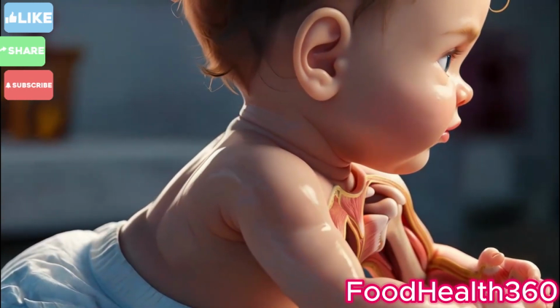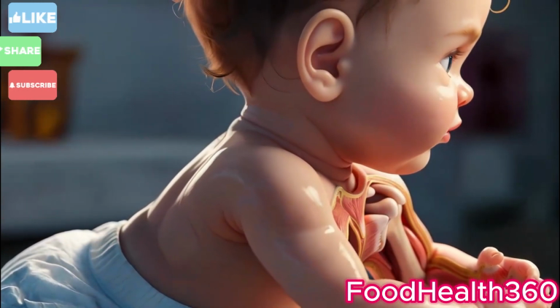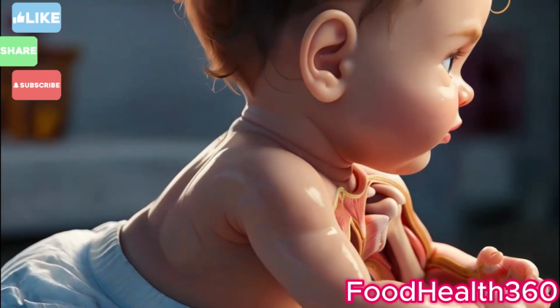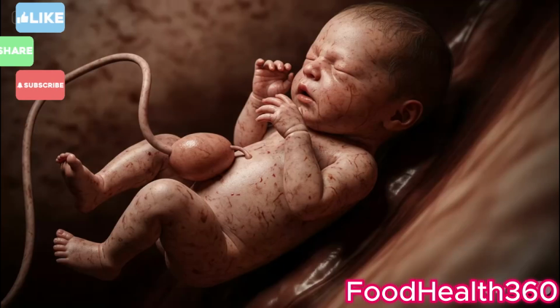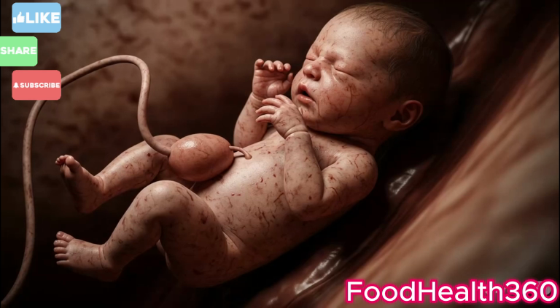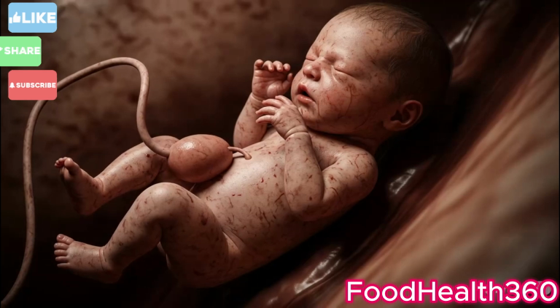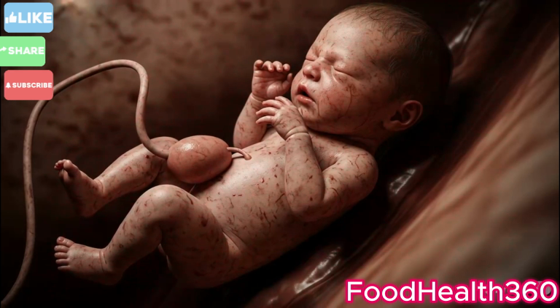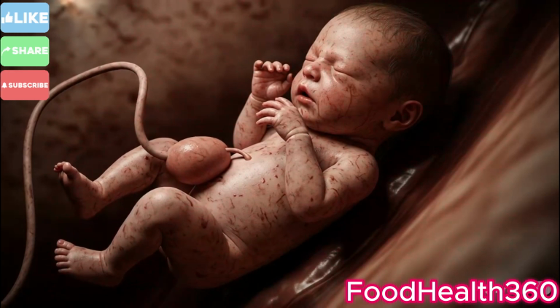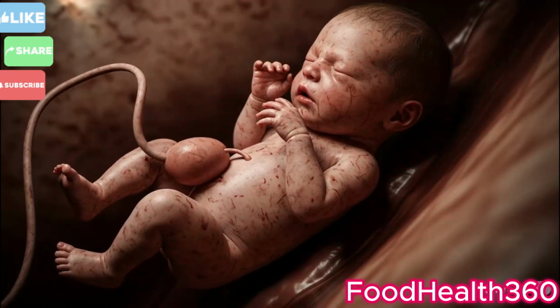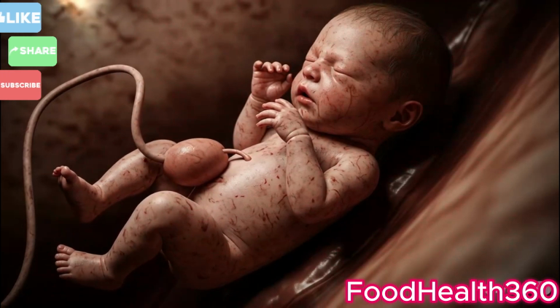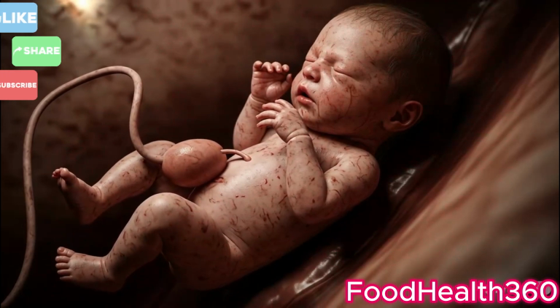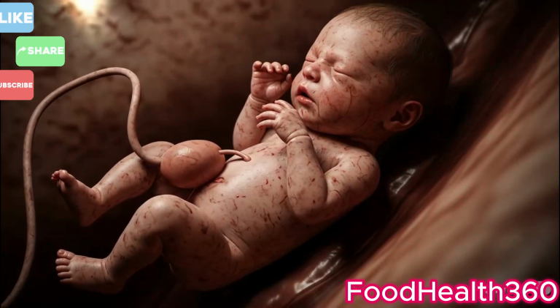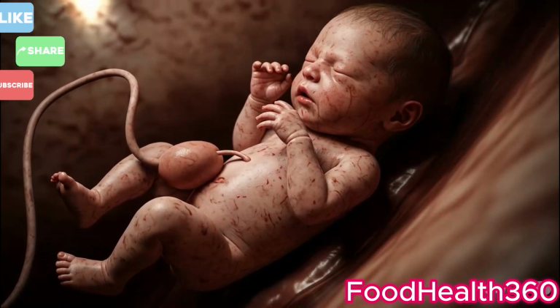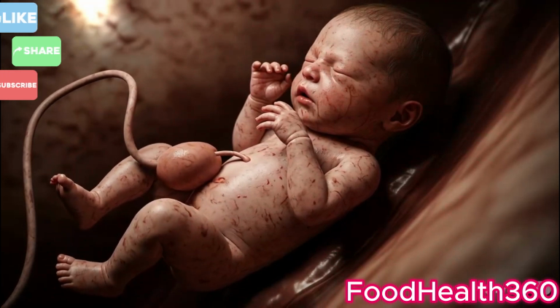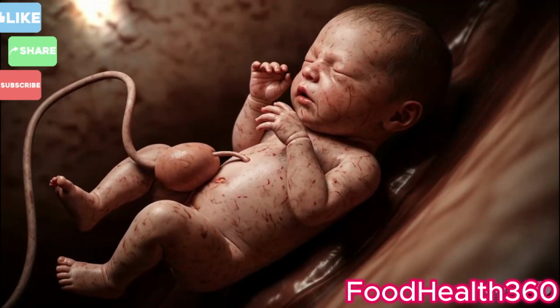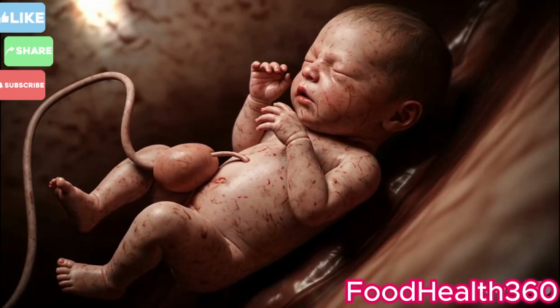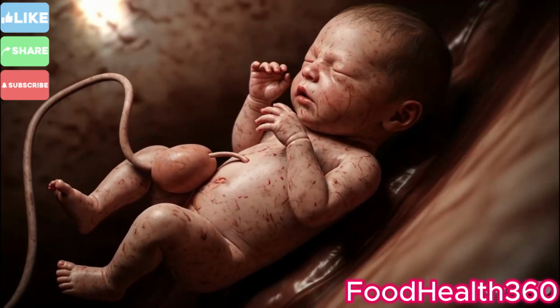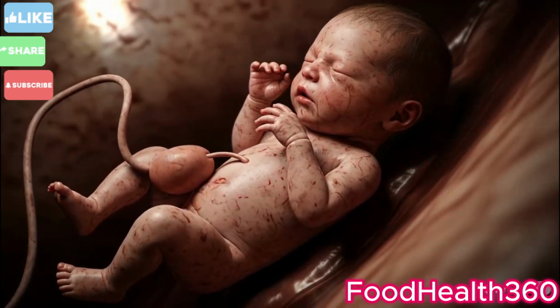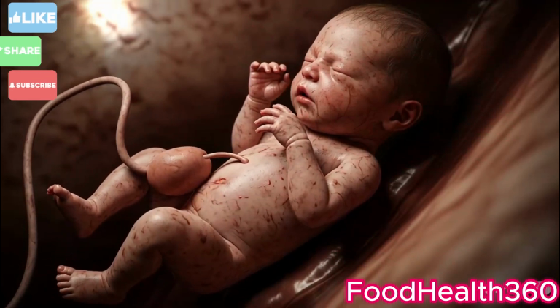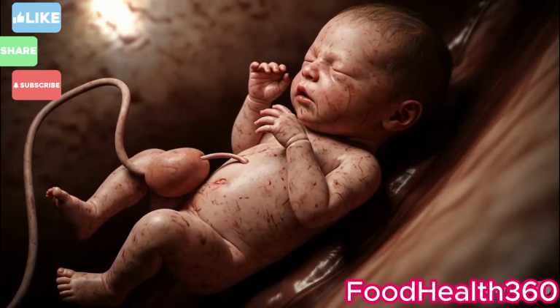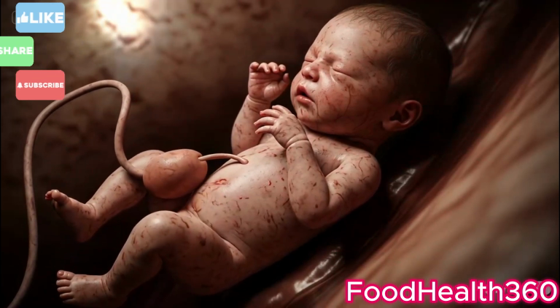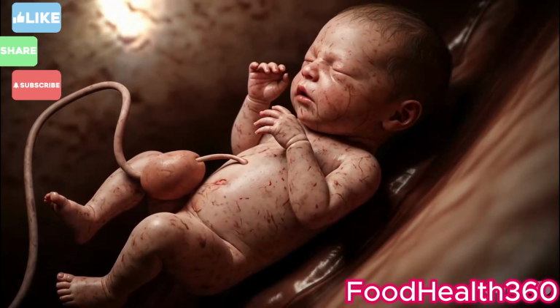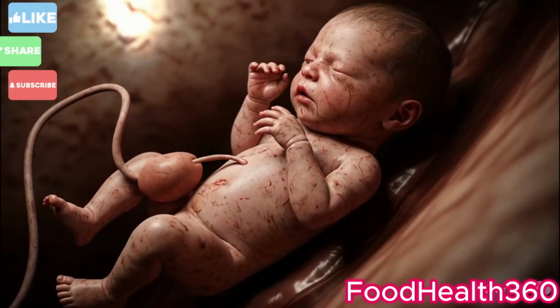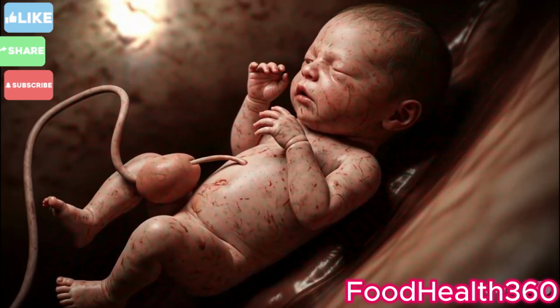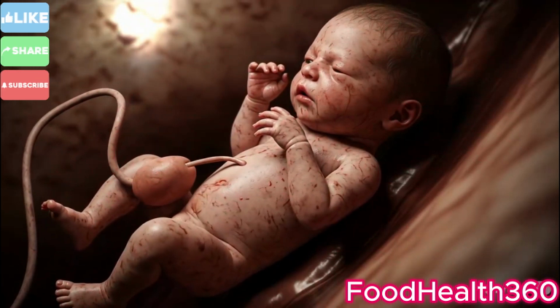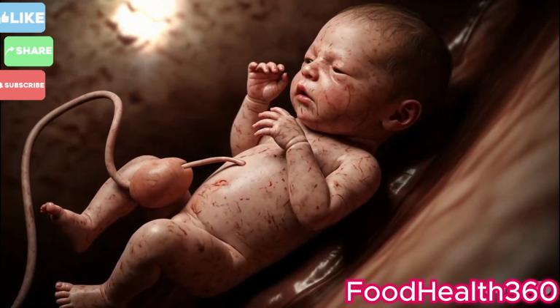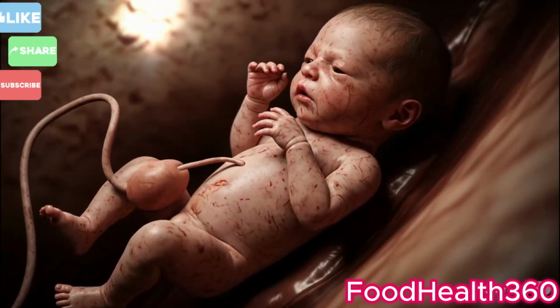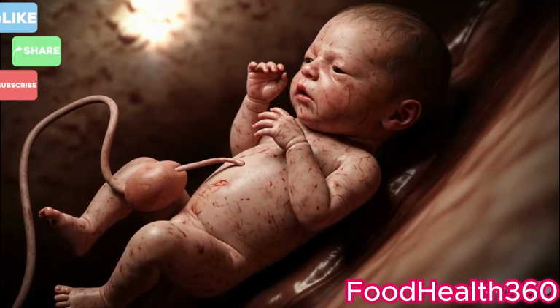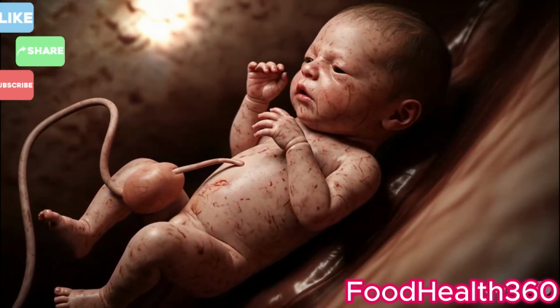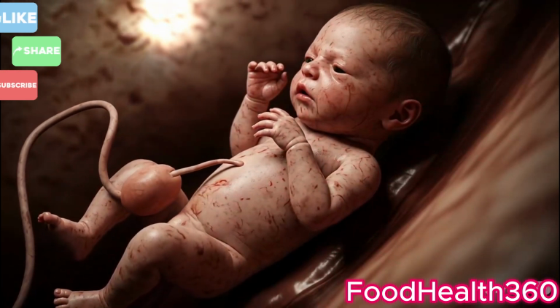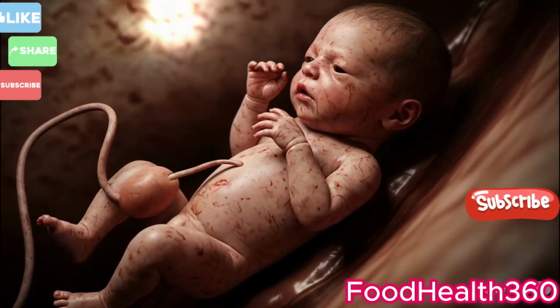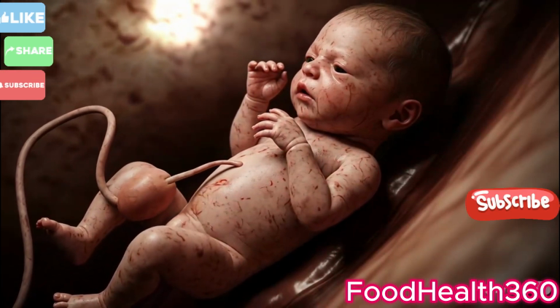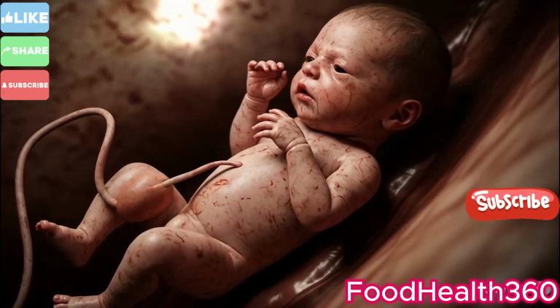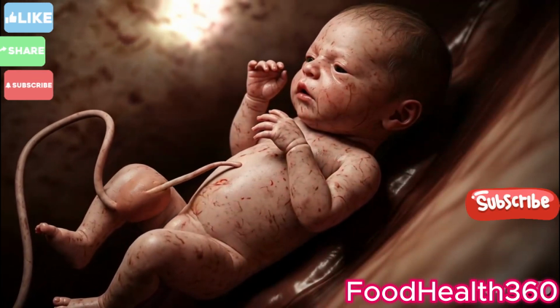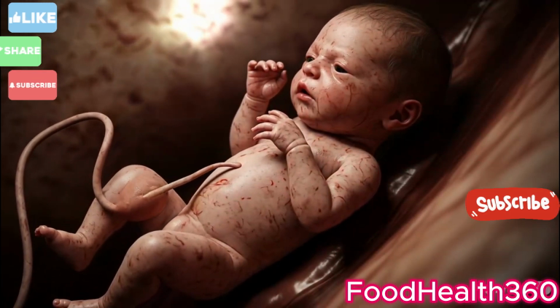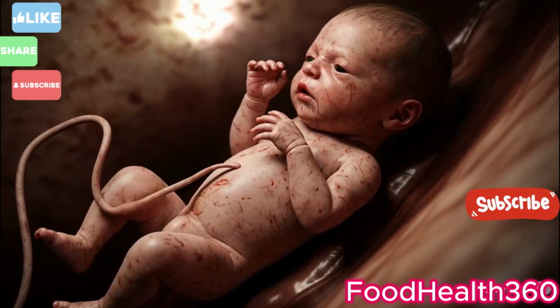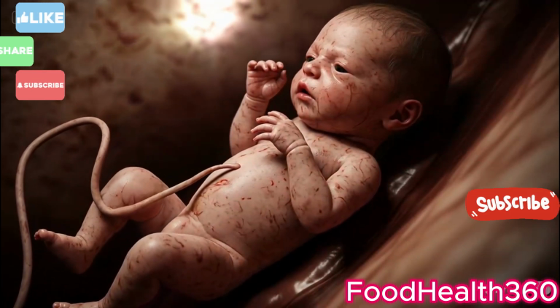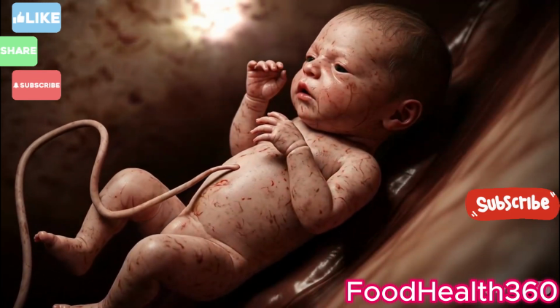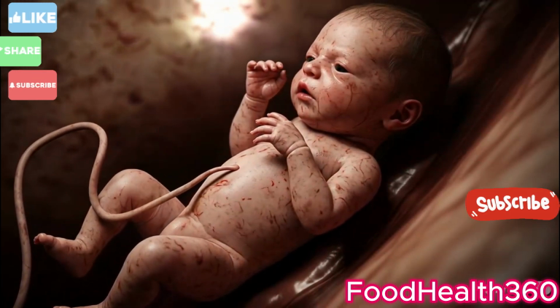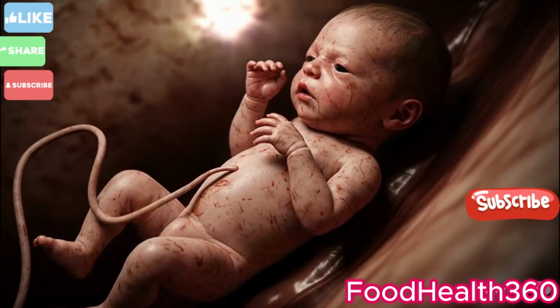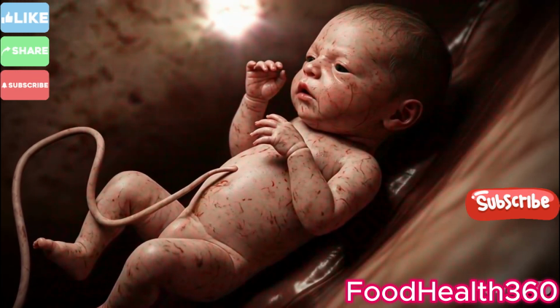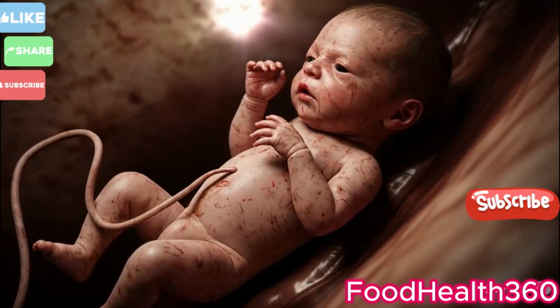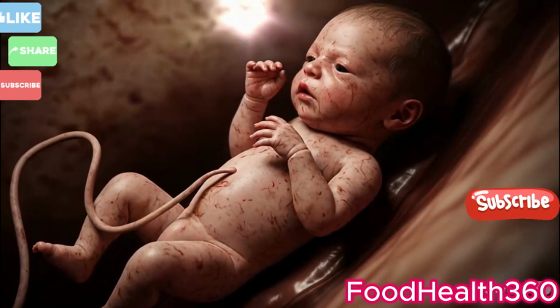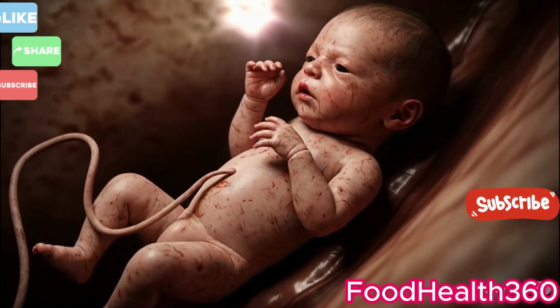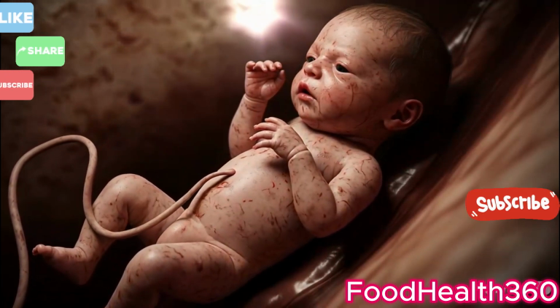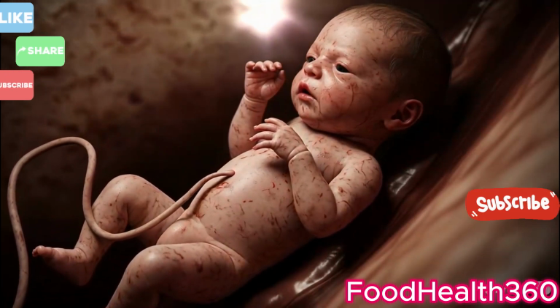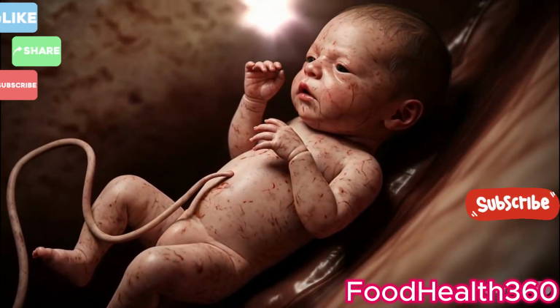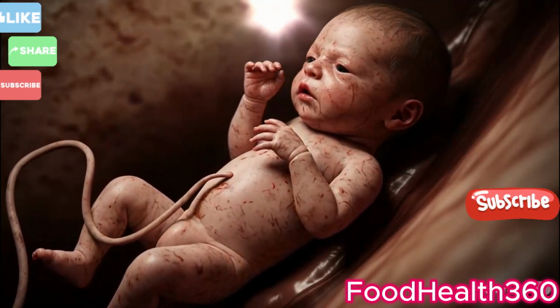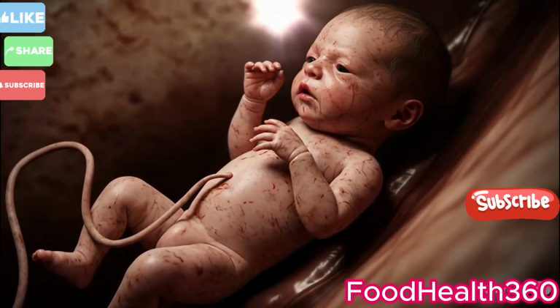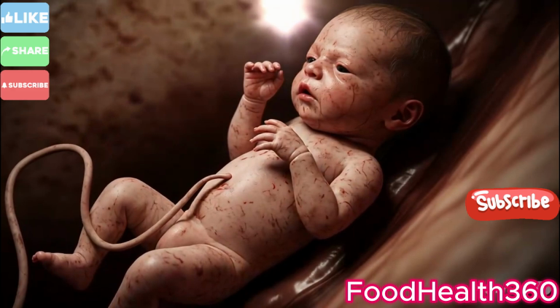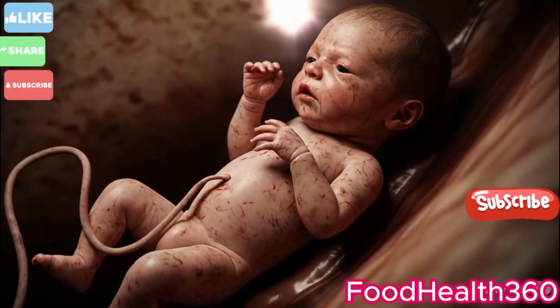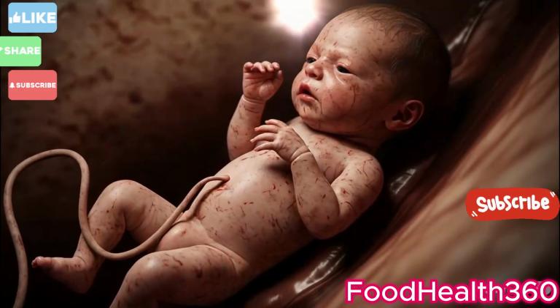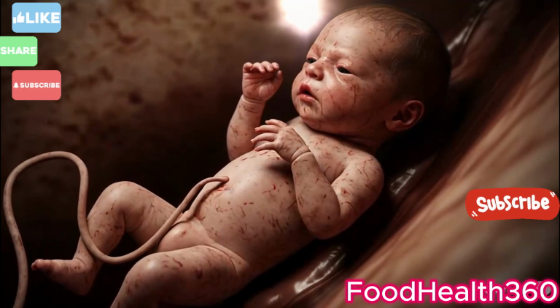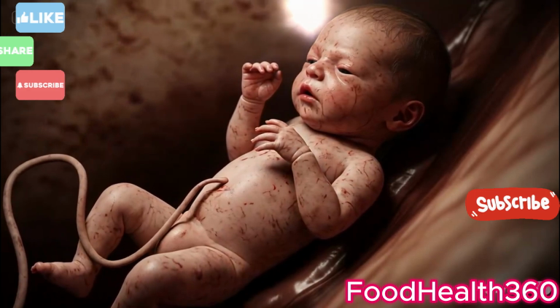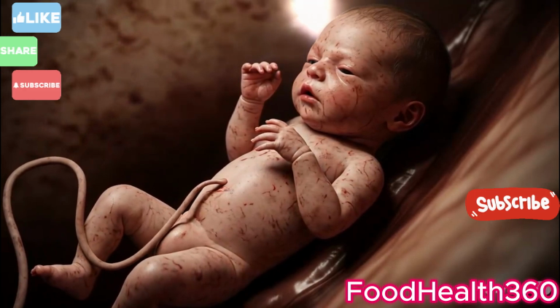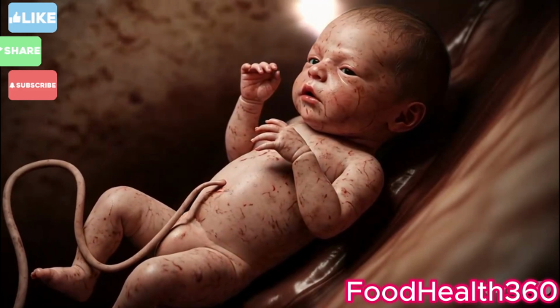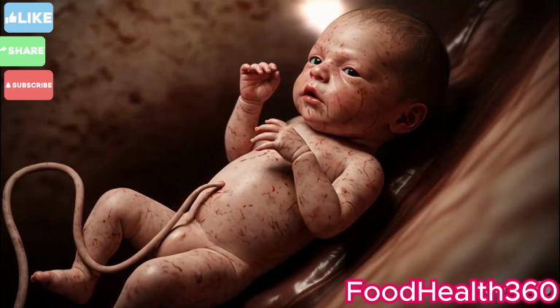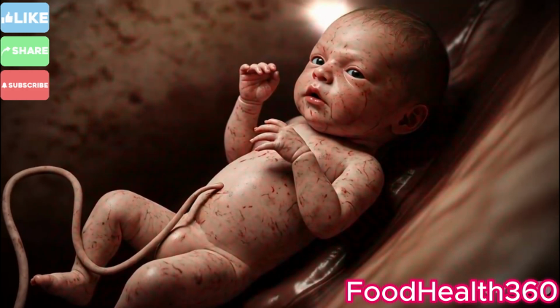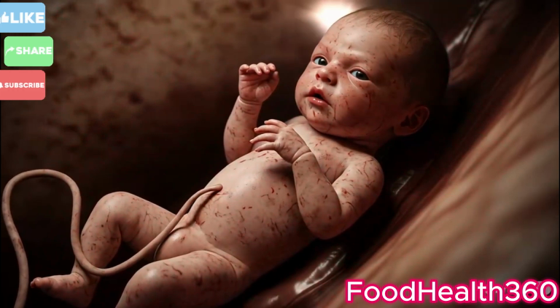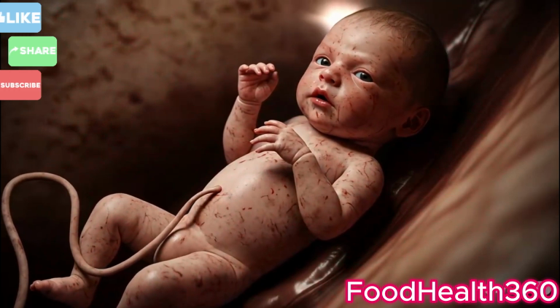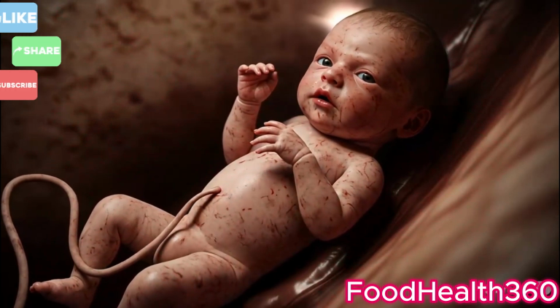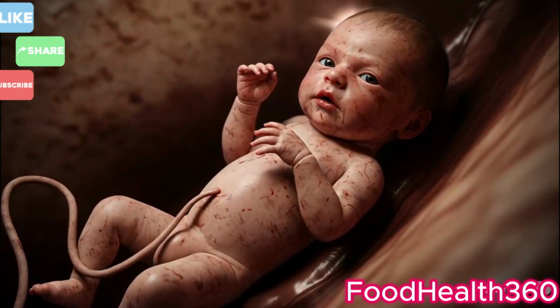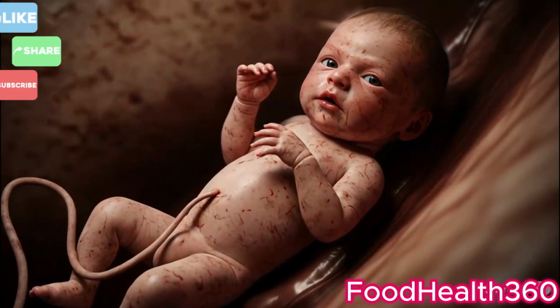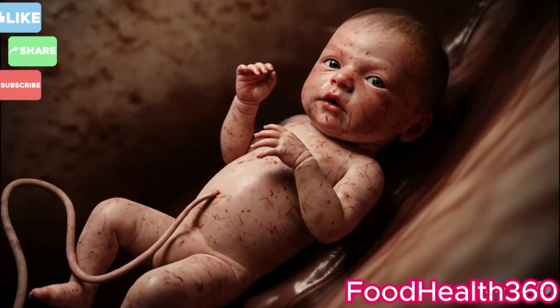A powerful moment. The baby takes its first breath and cries, filling the room with life.